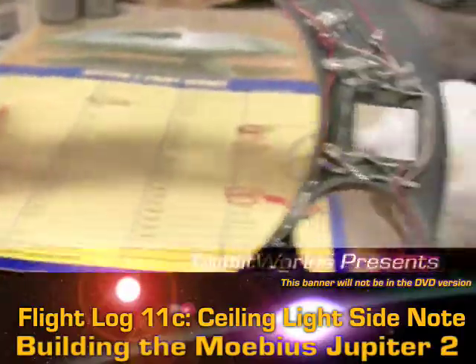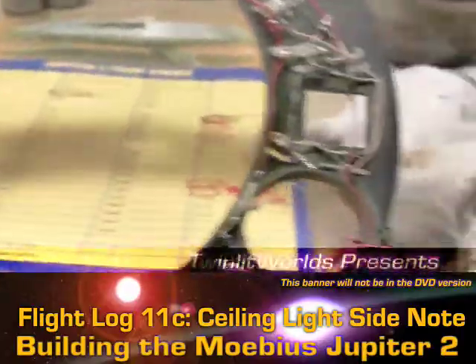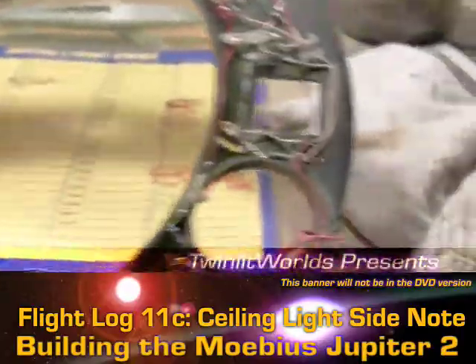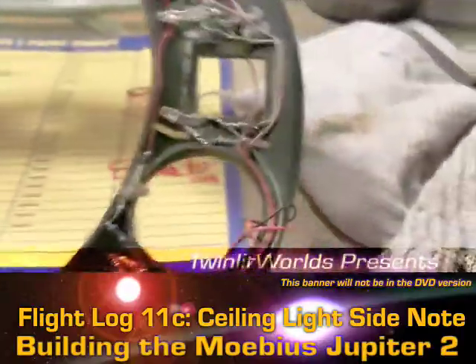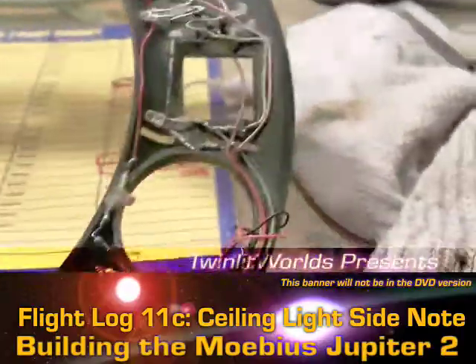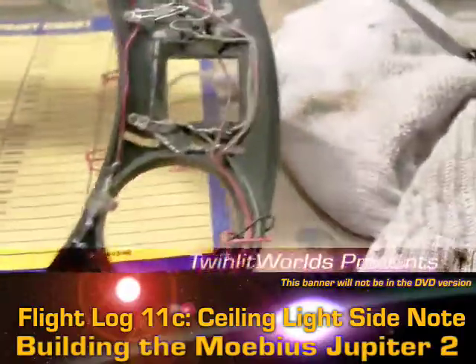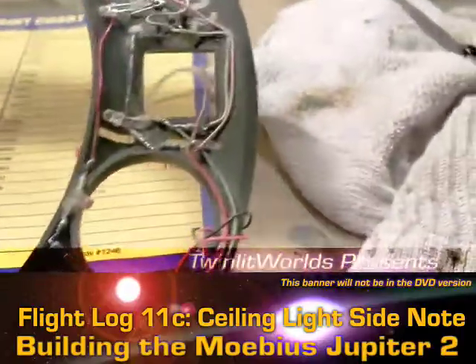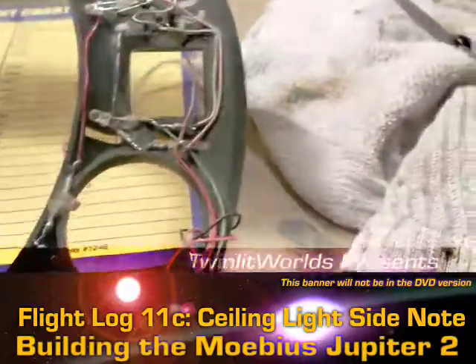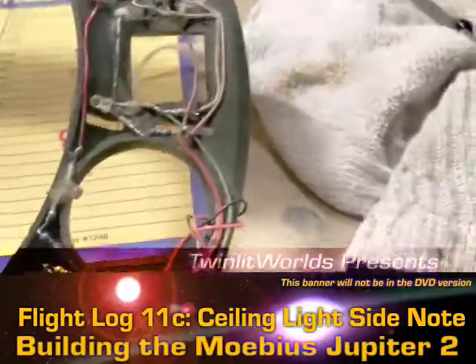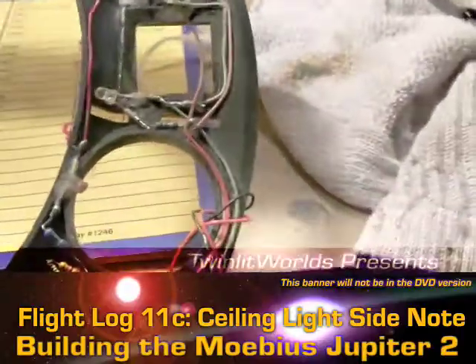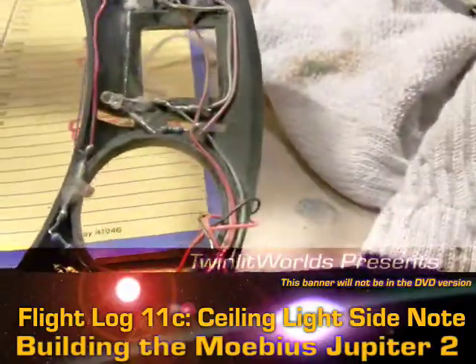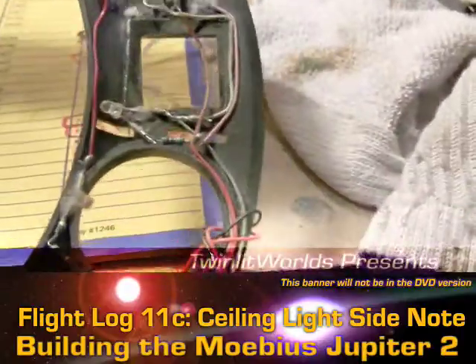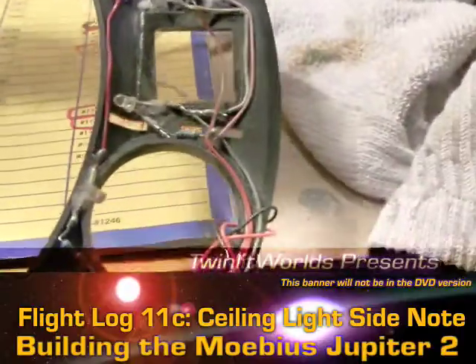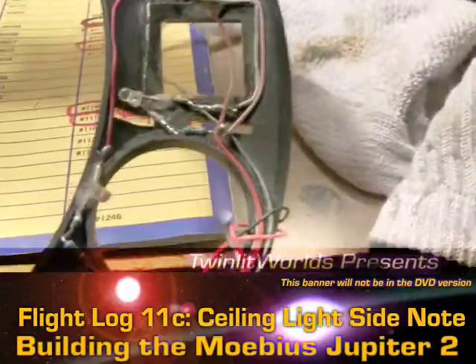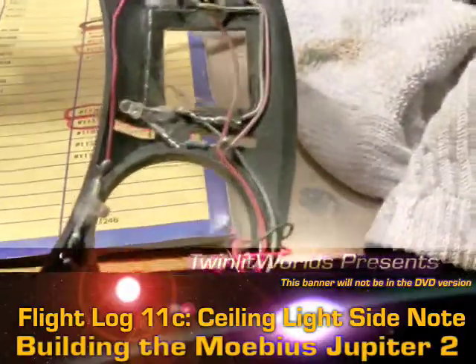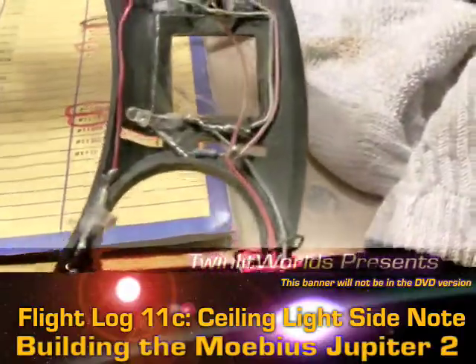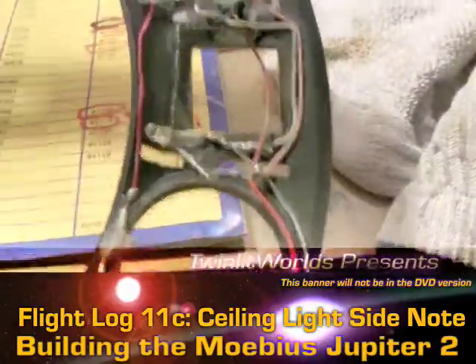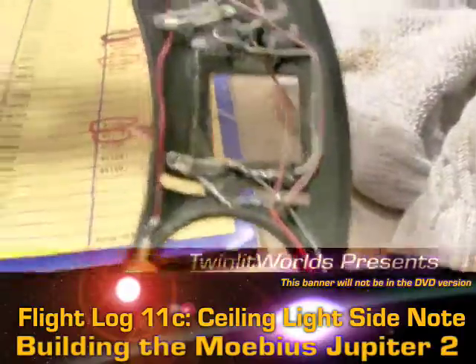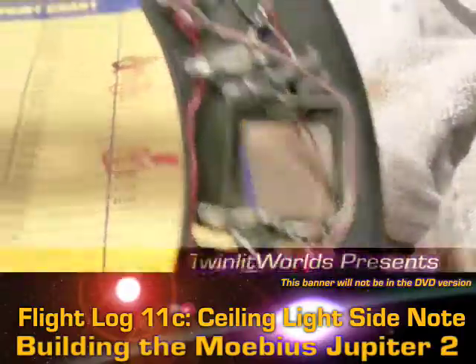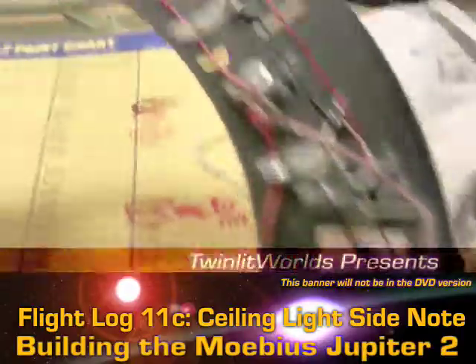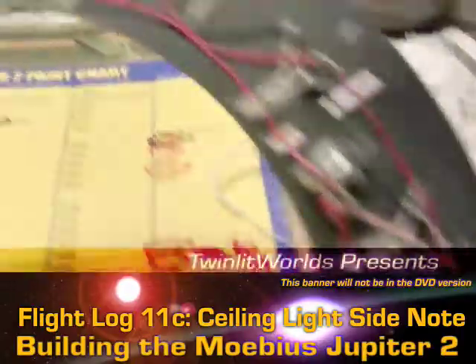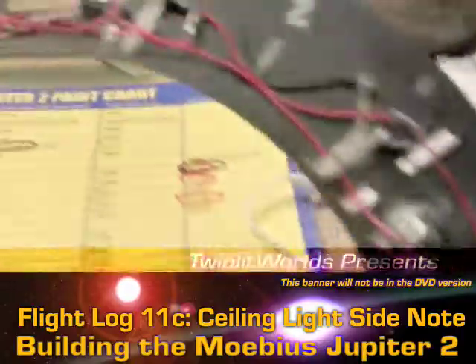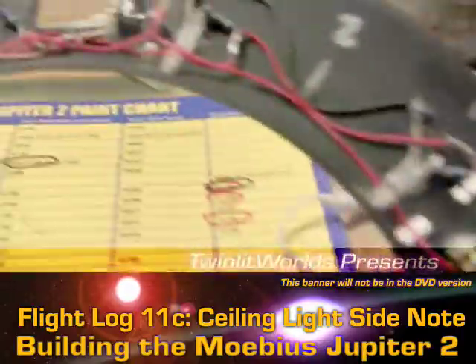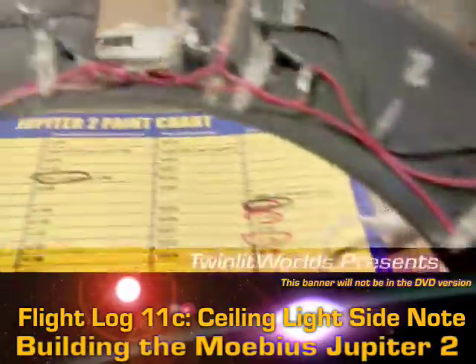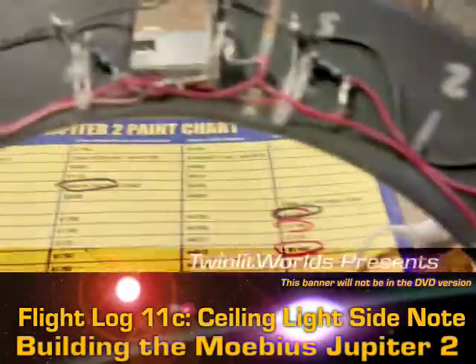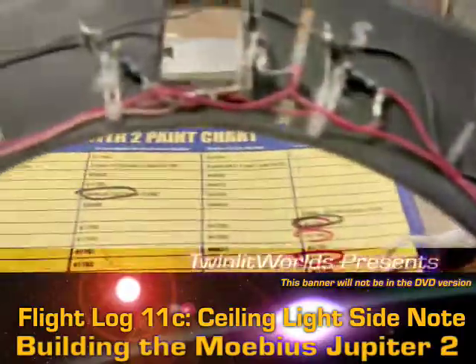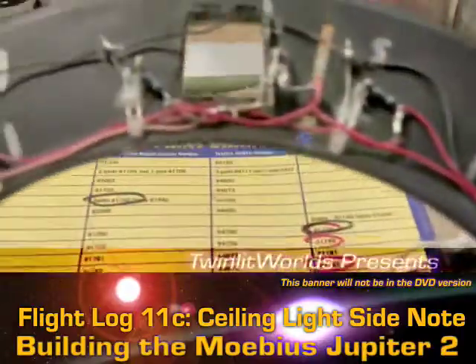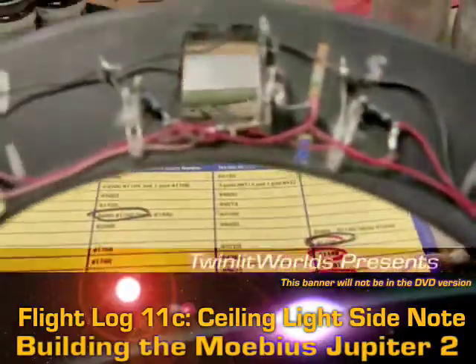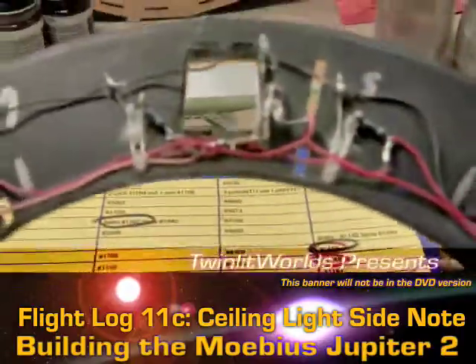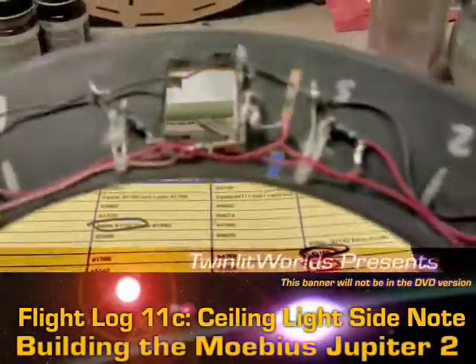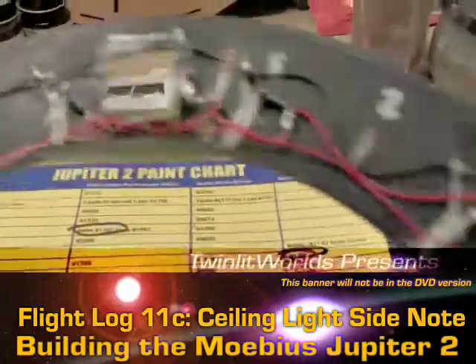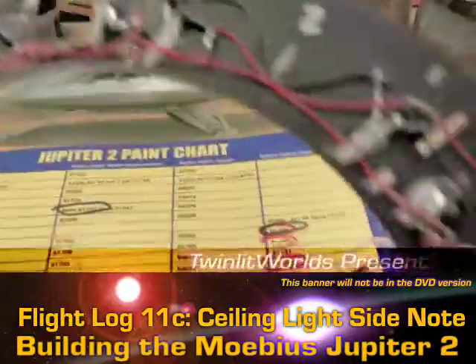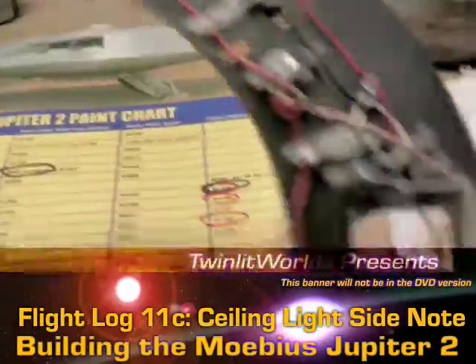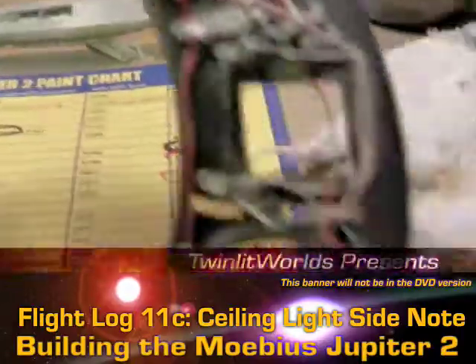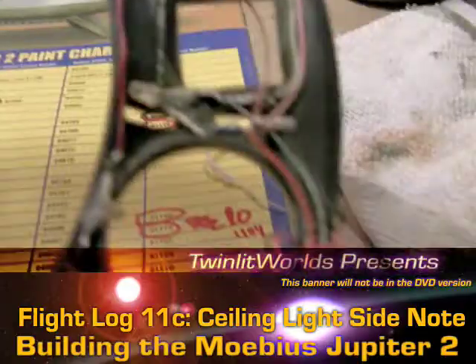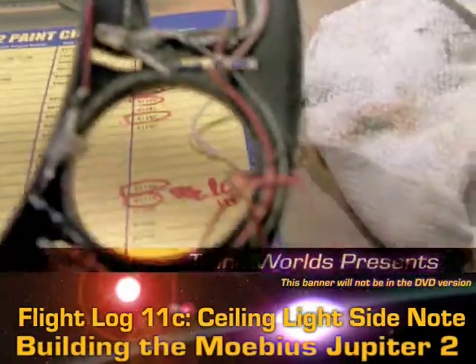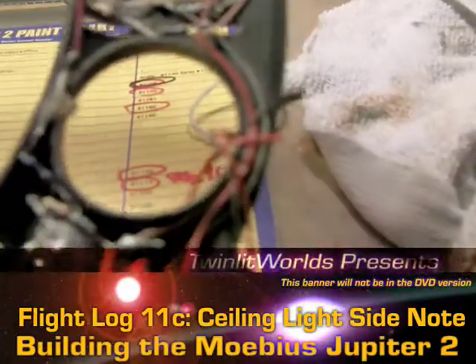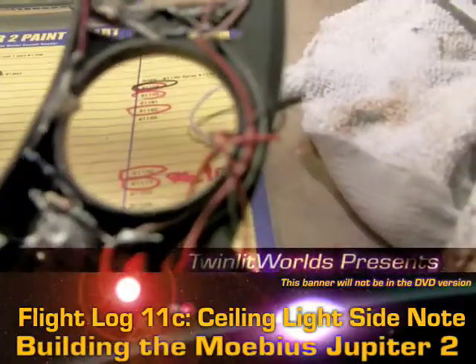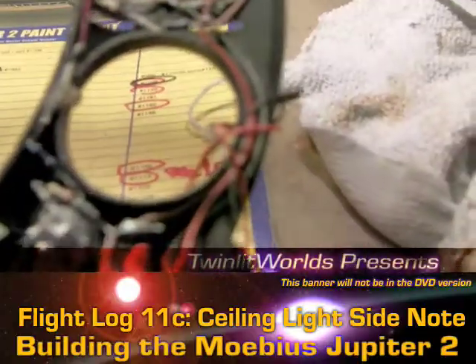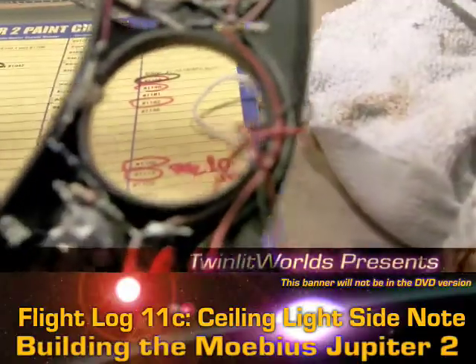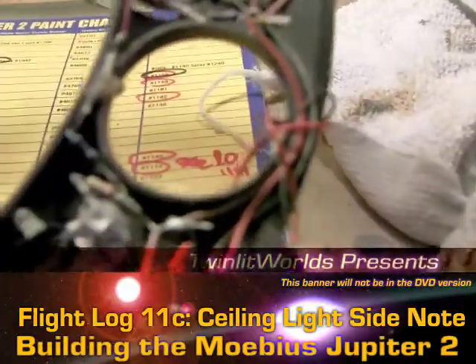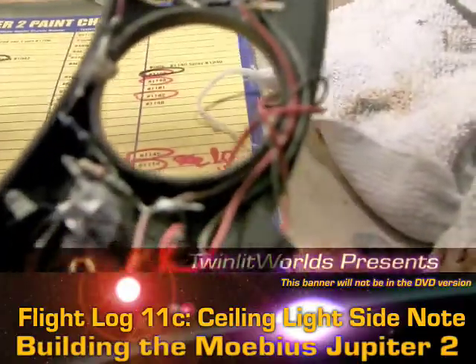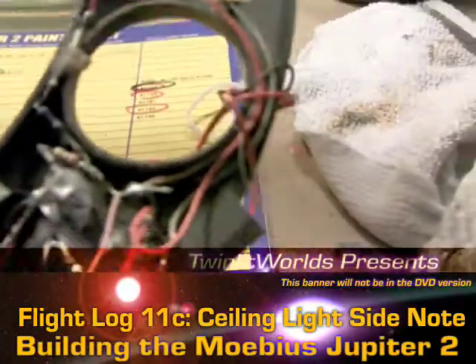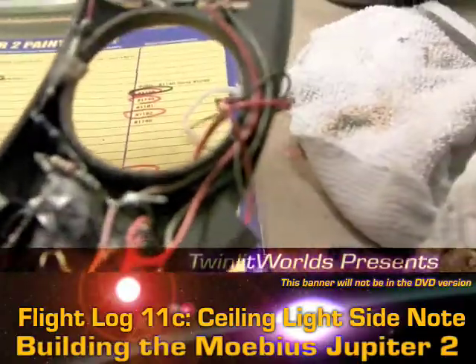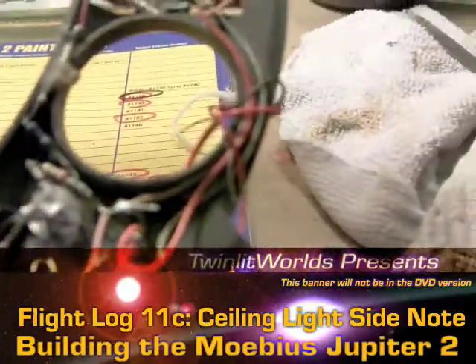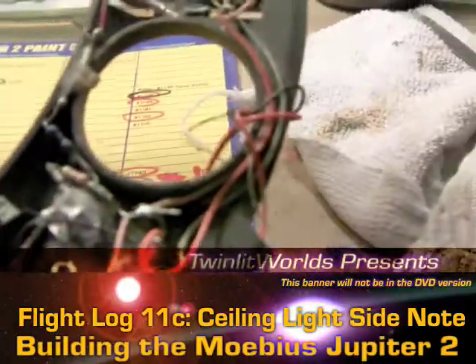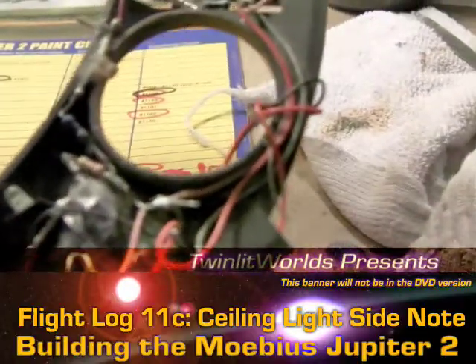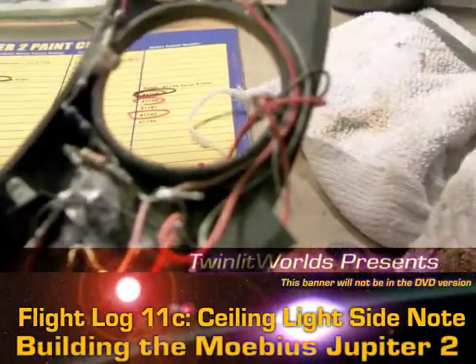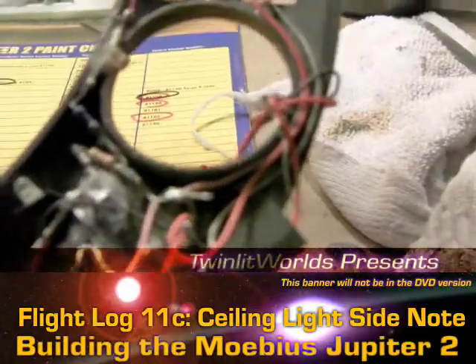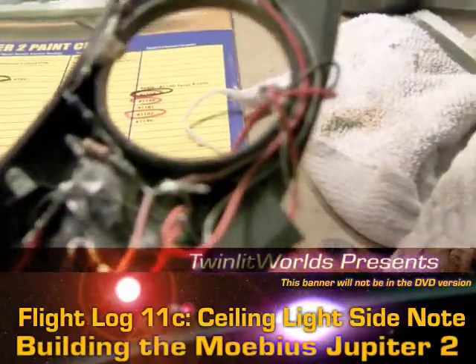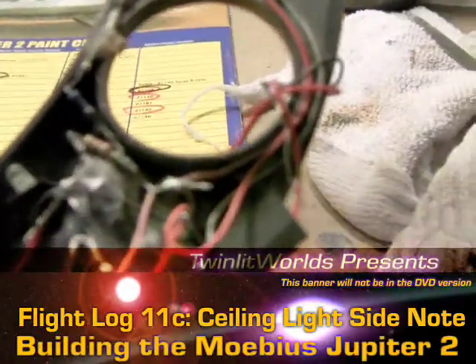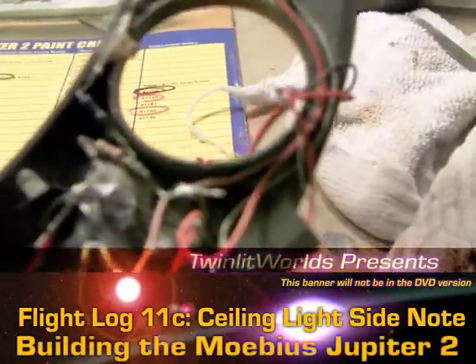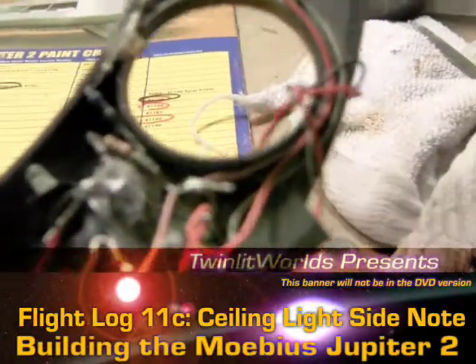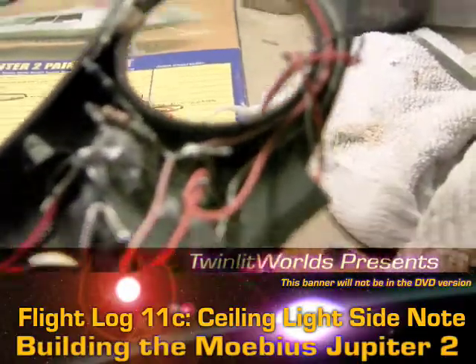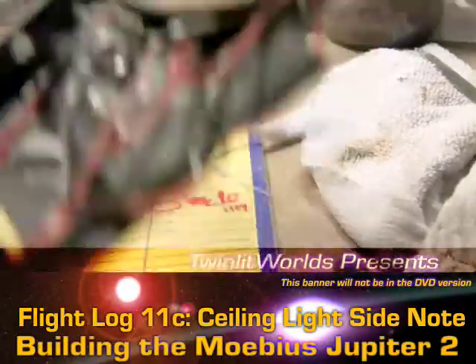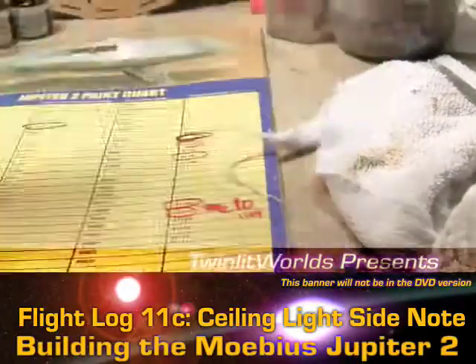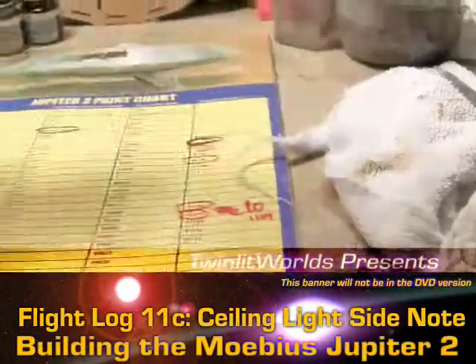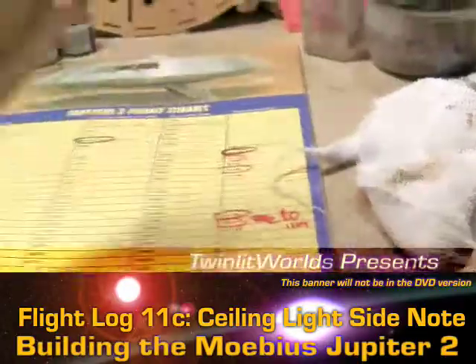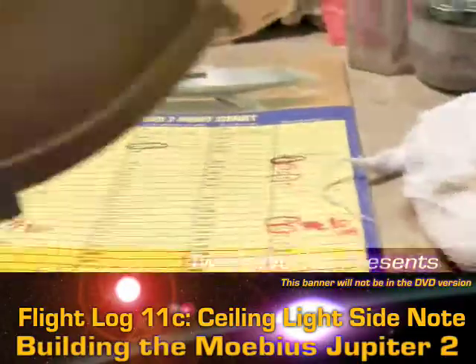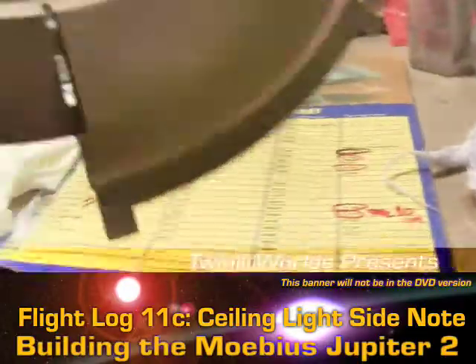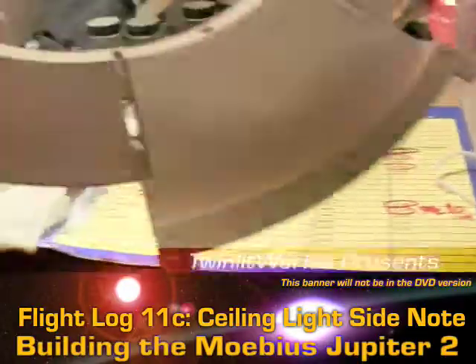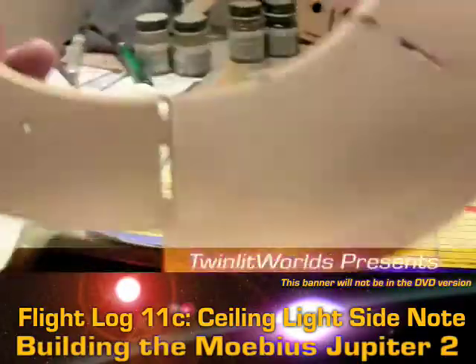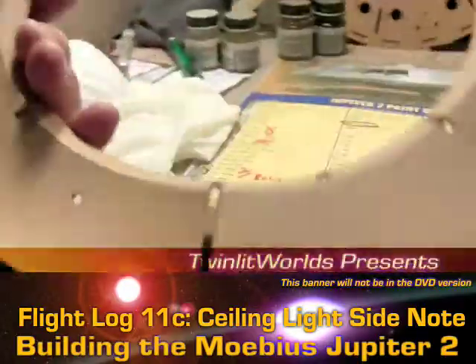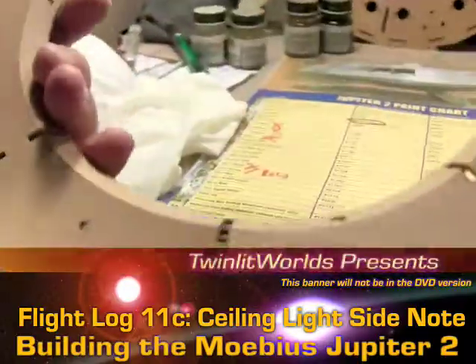I'm going to reinstall the clear vinyl into those window ports, as well as the mirror on that piece.